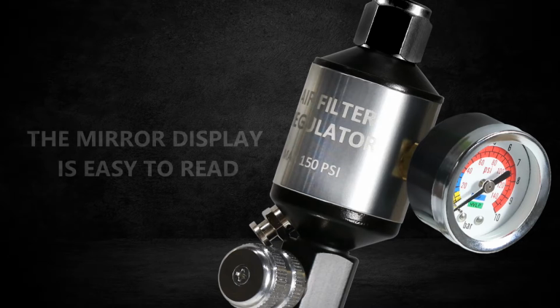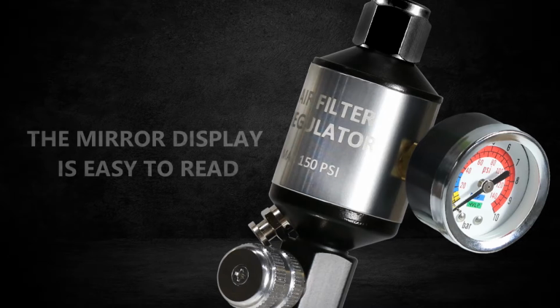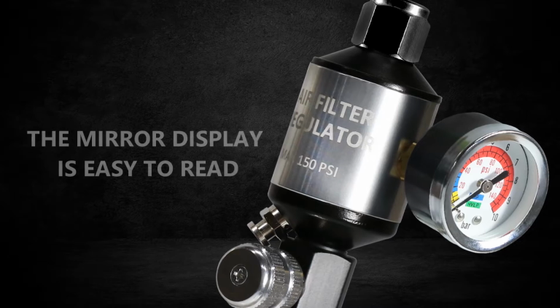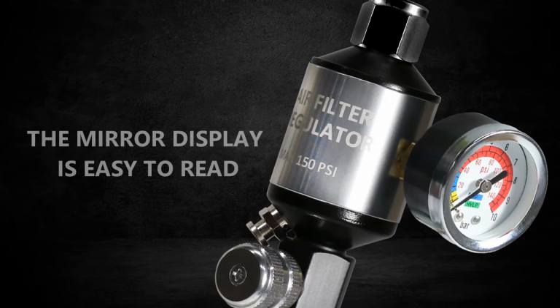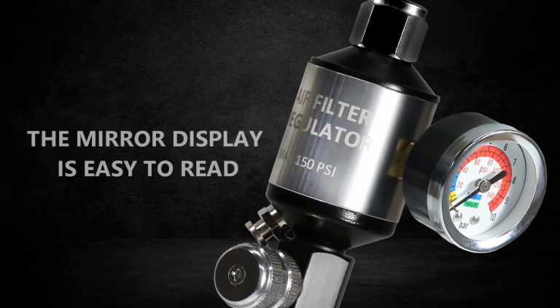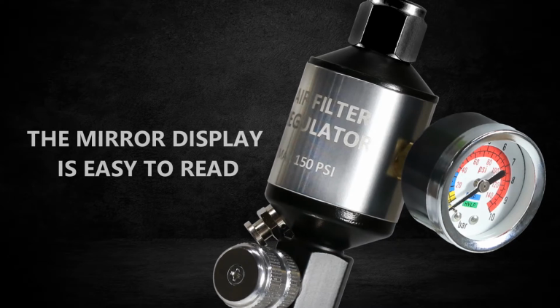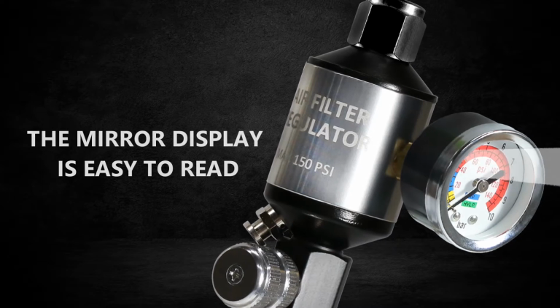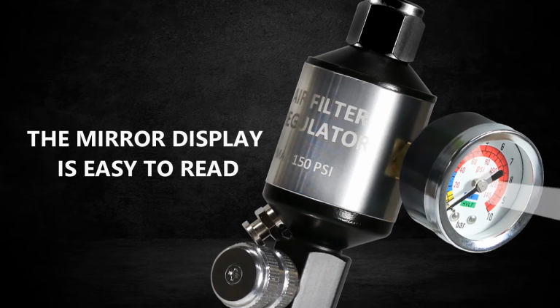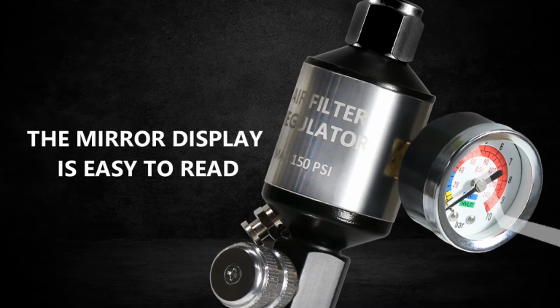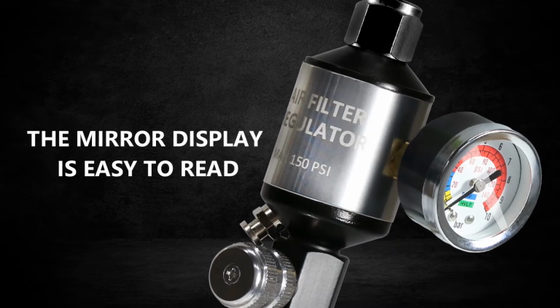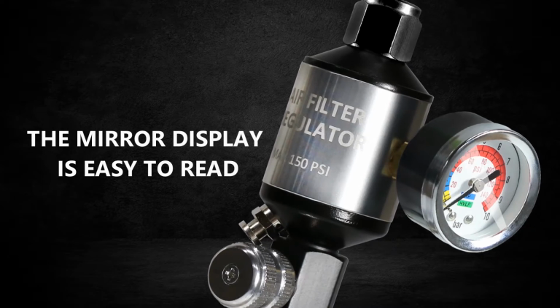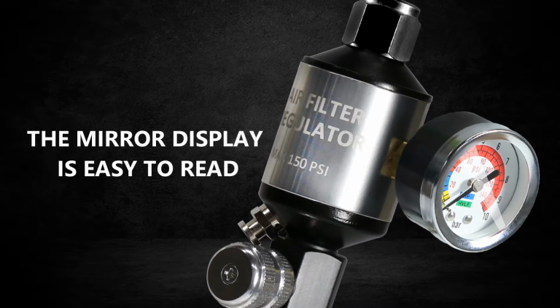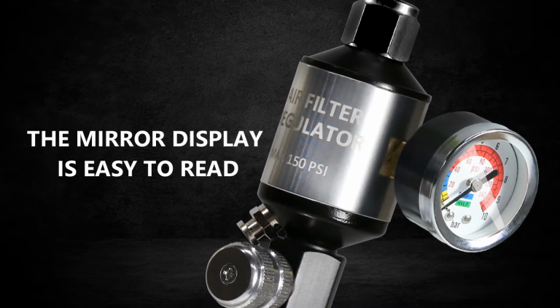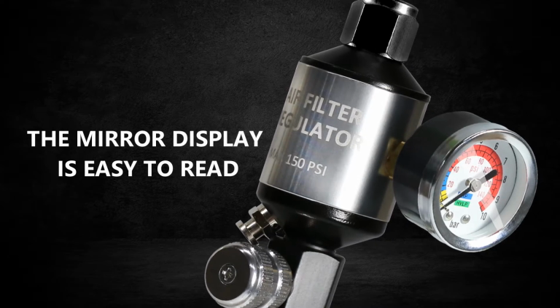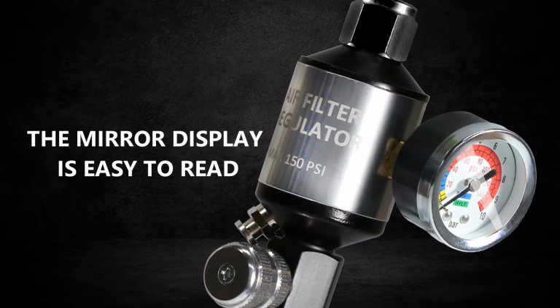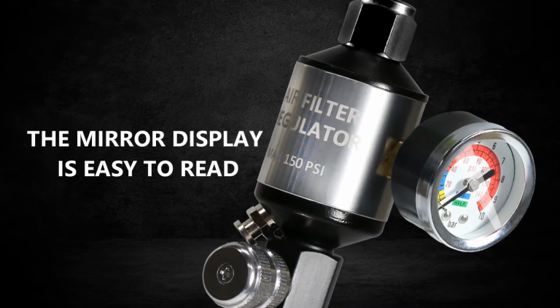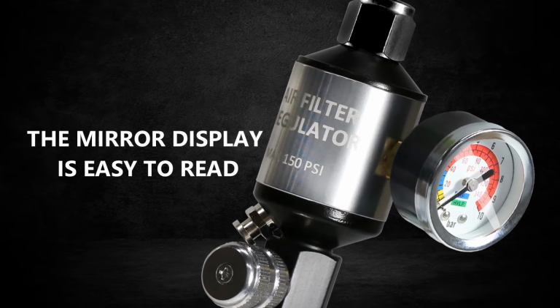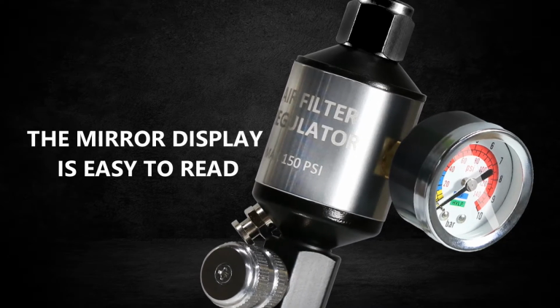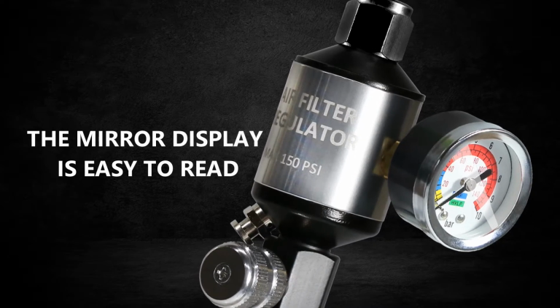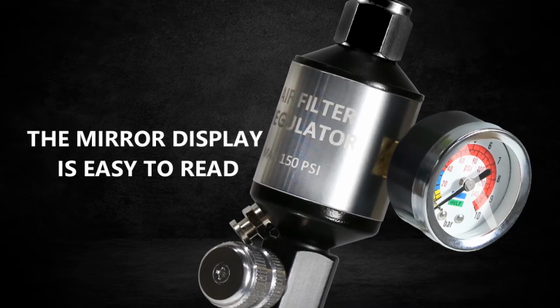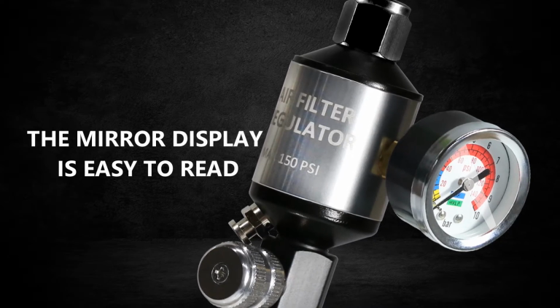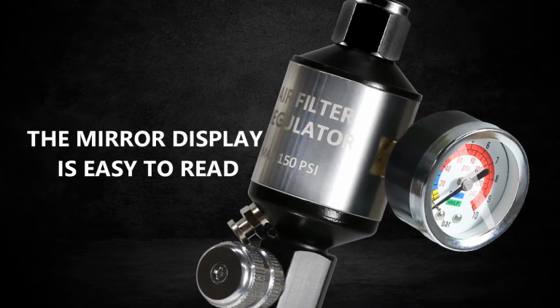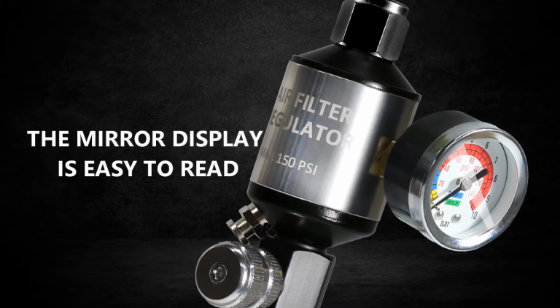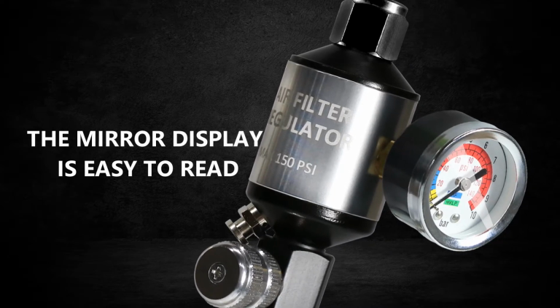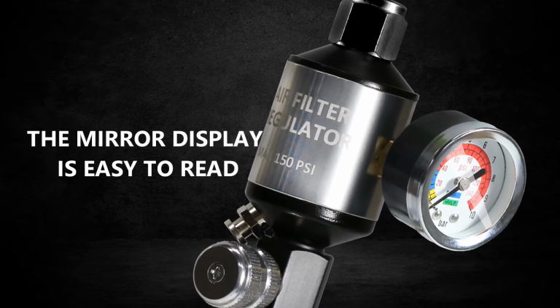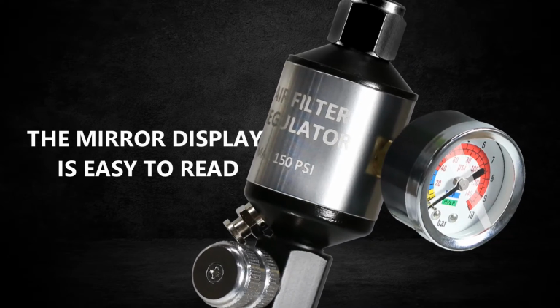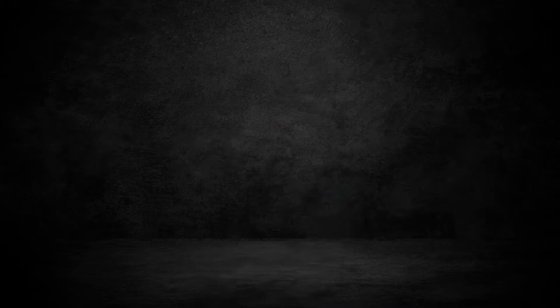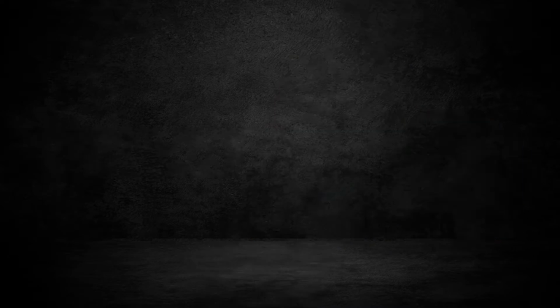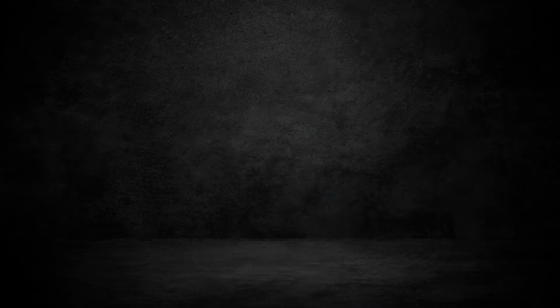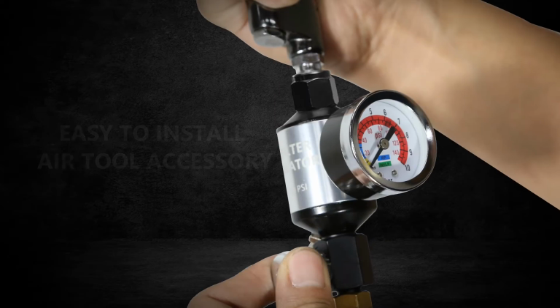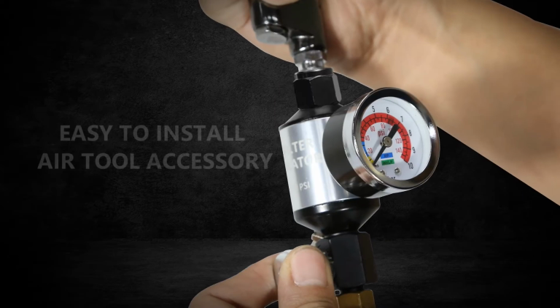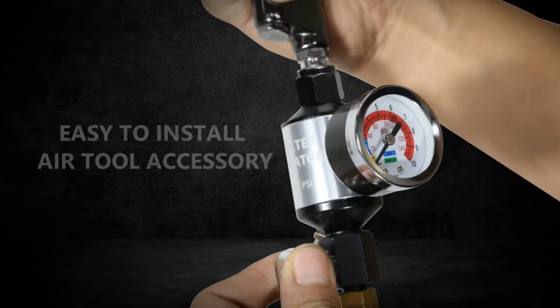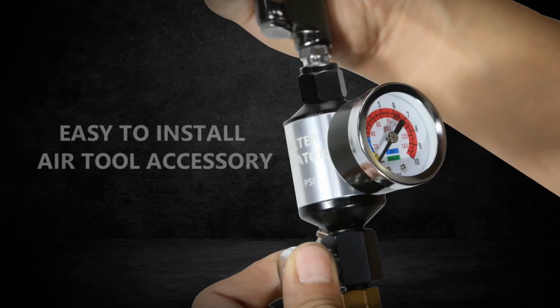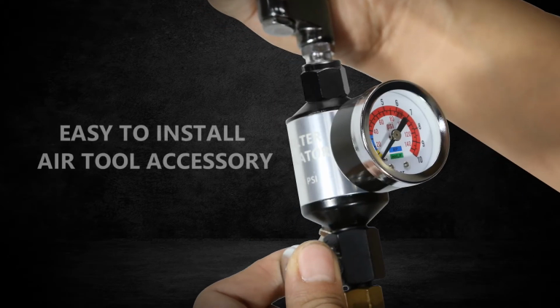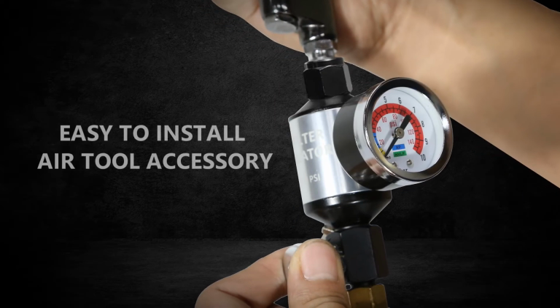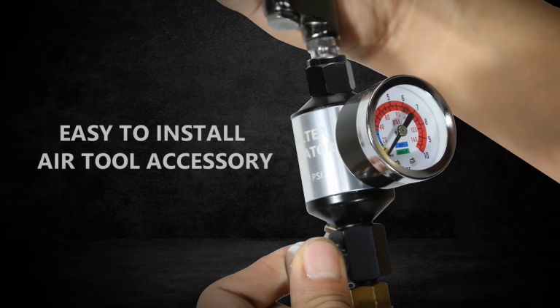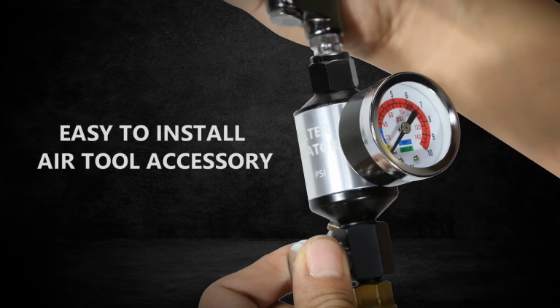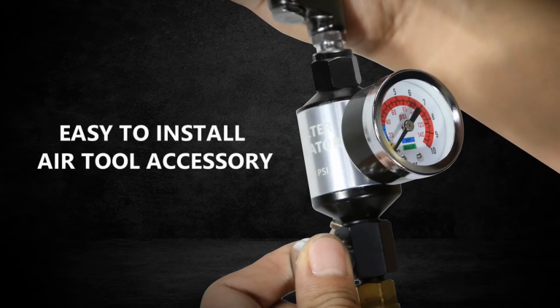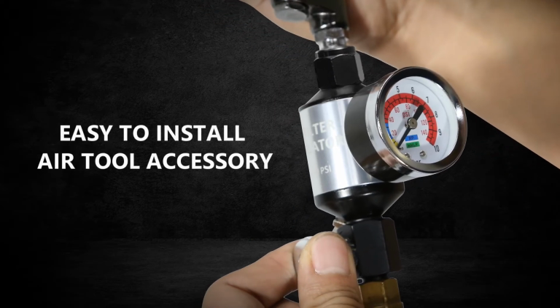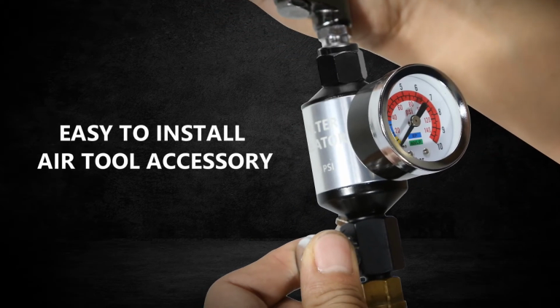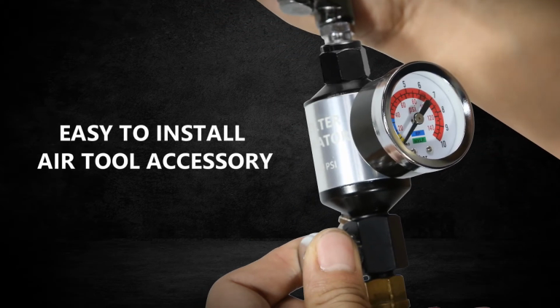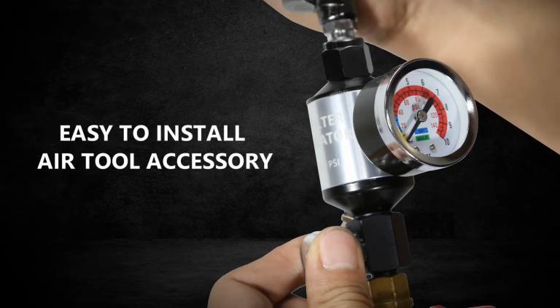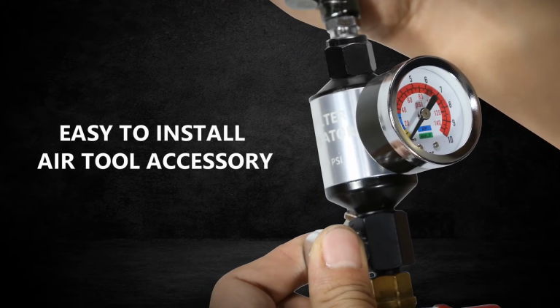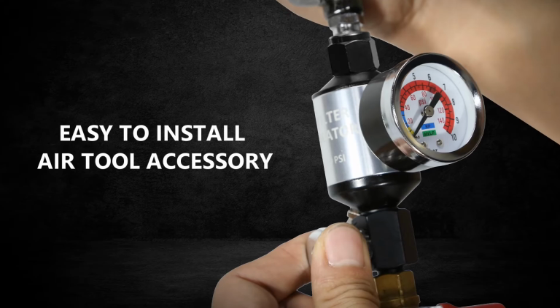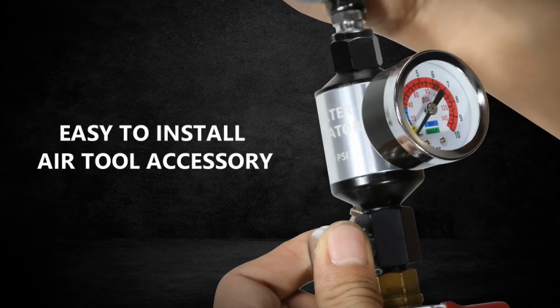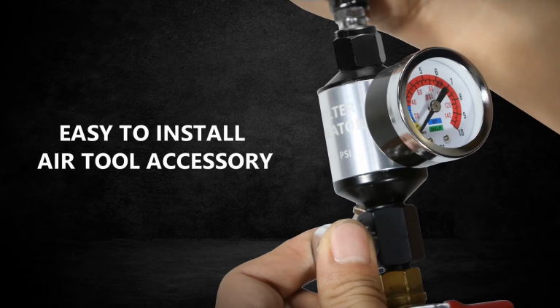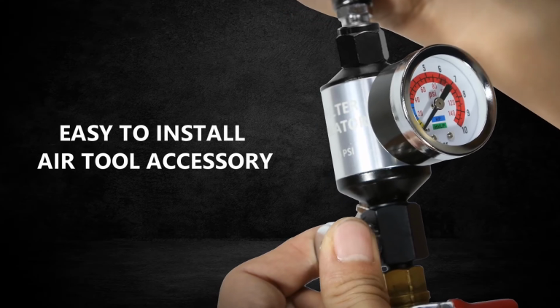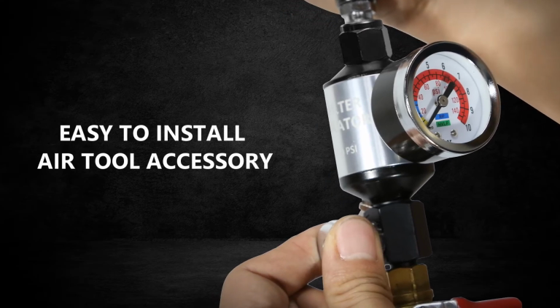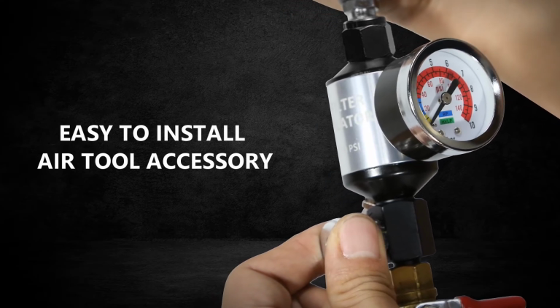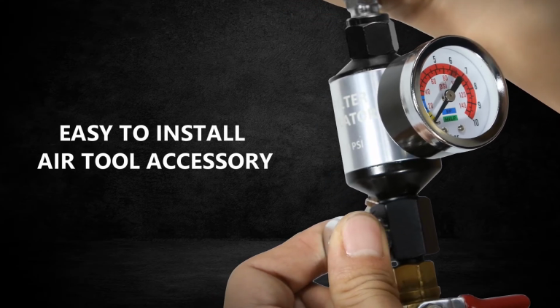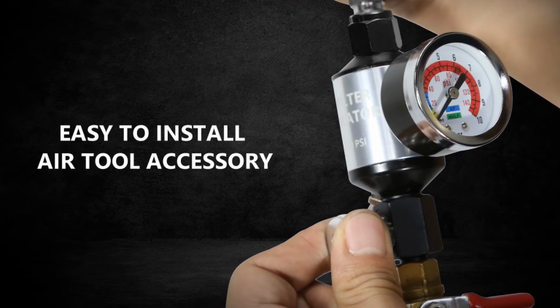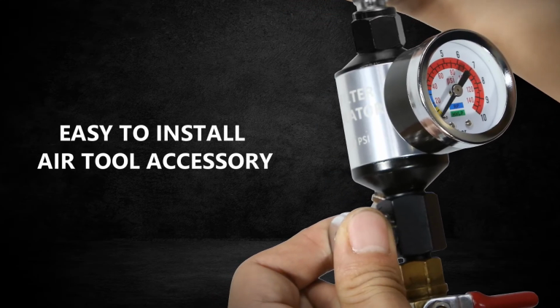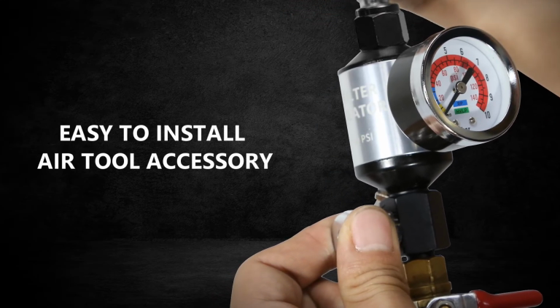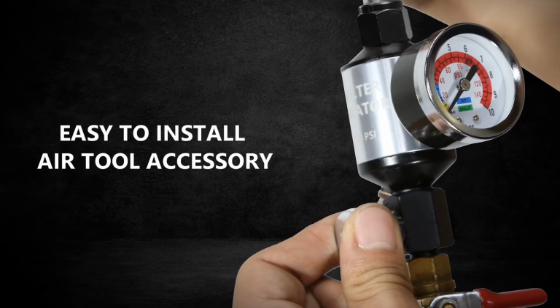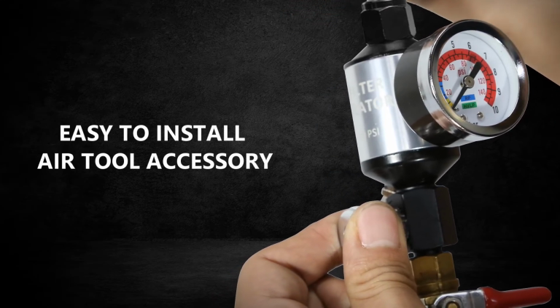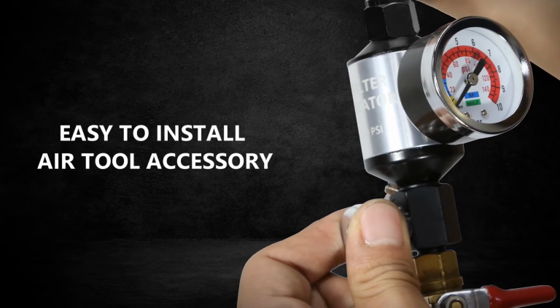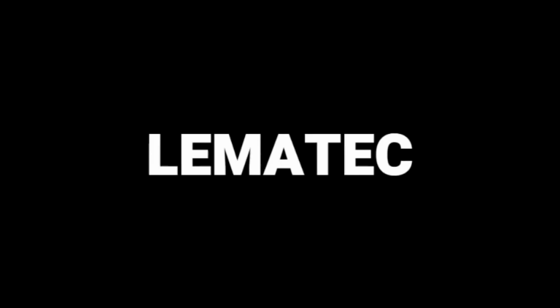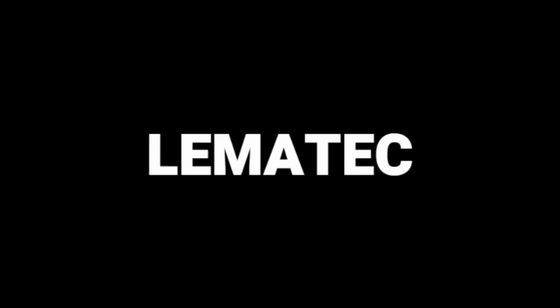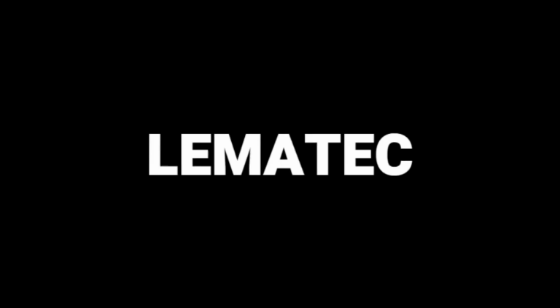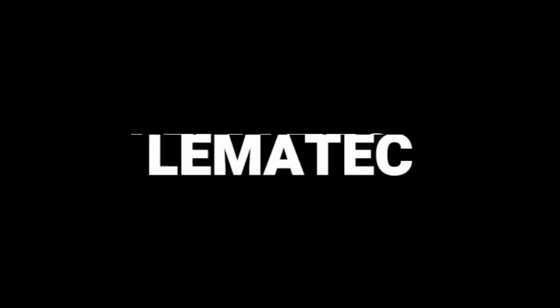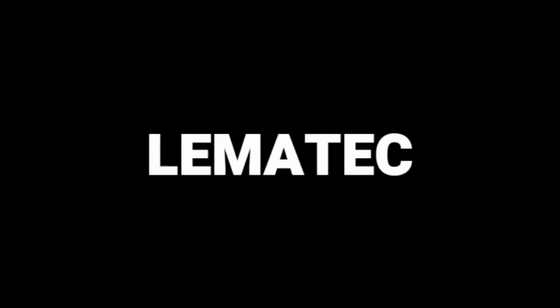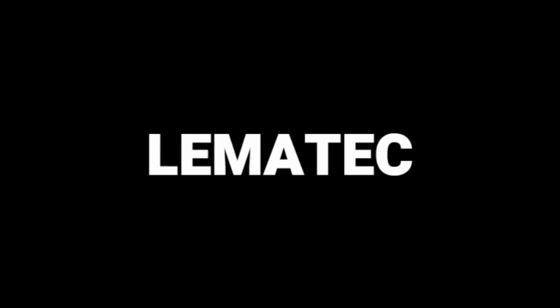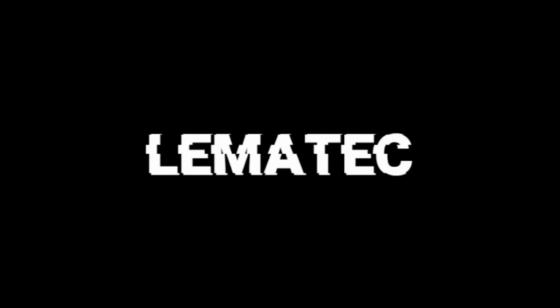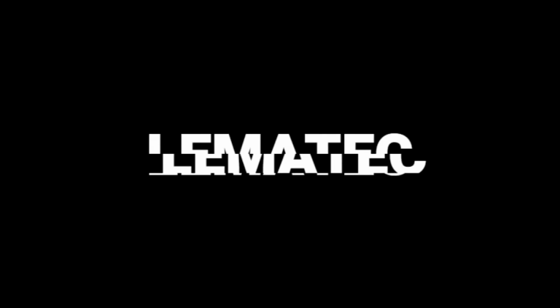The mirror display is easy to read. Easy to install air tool accessory. Lemay Tech.